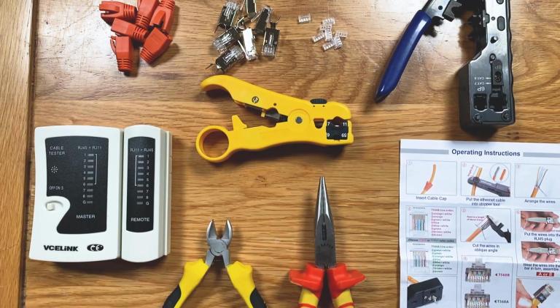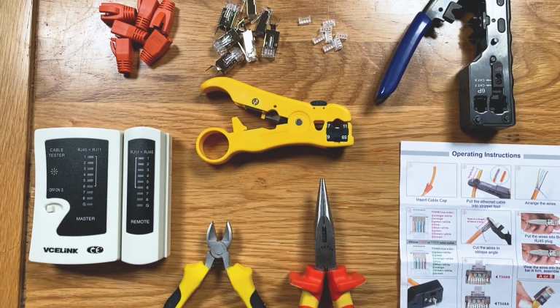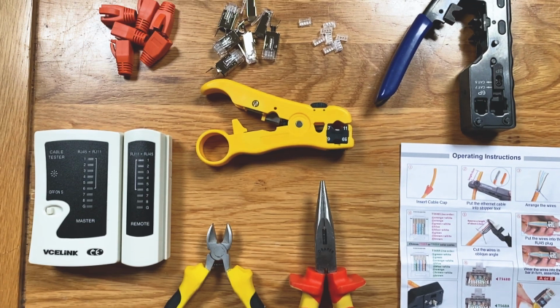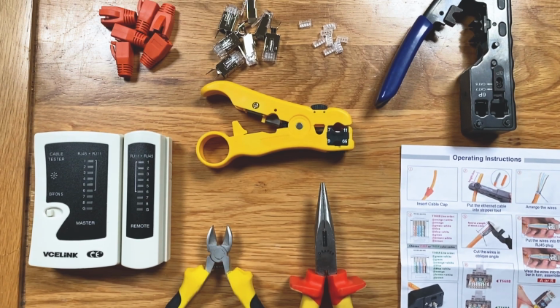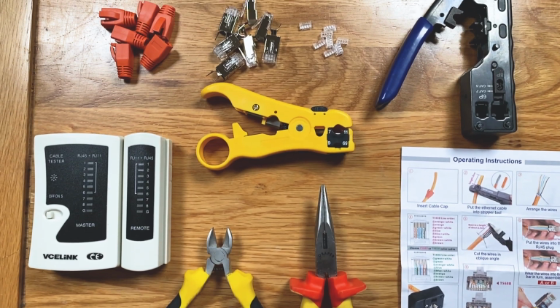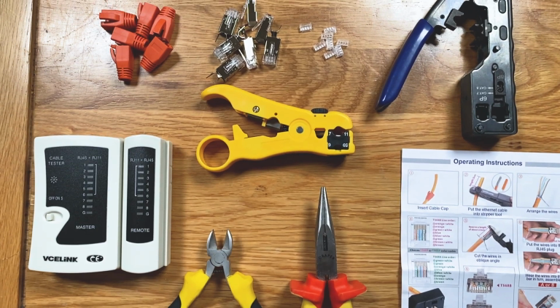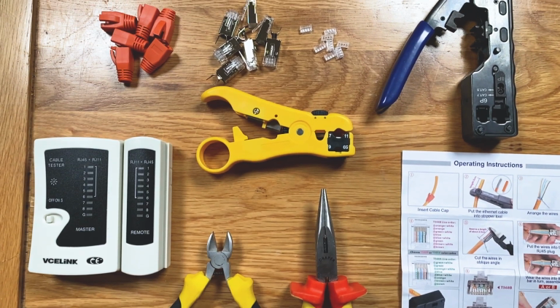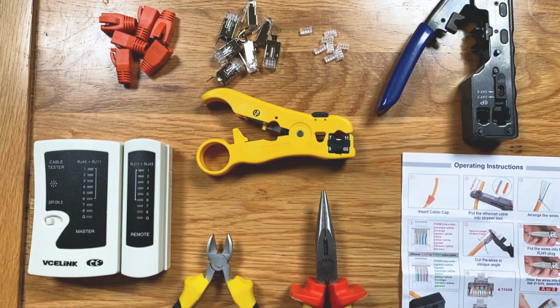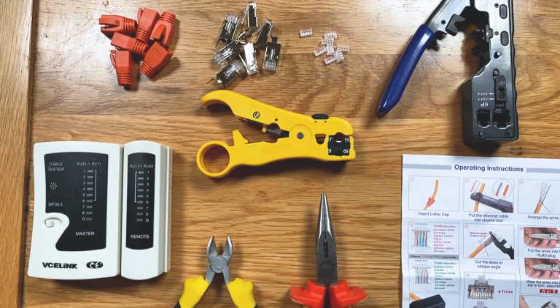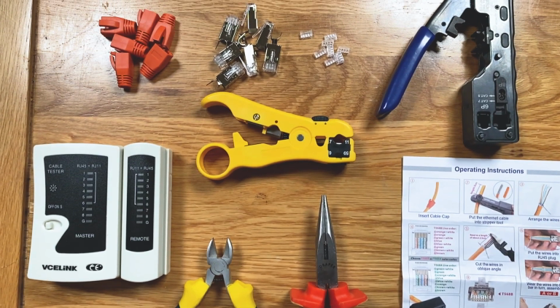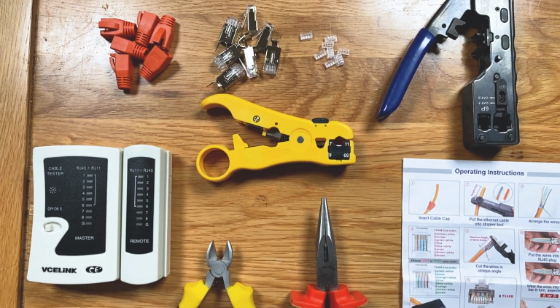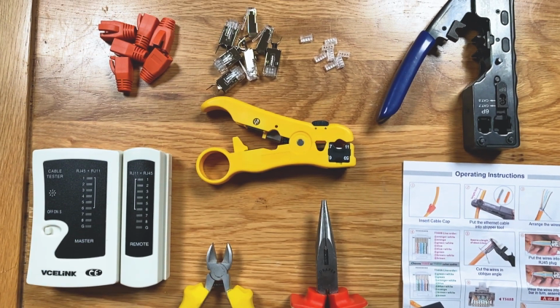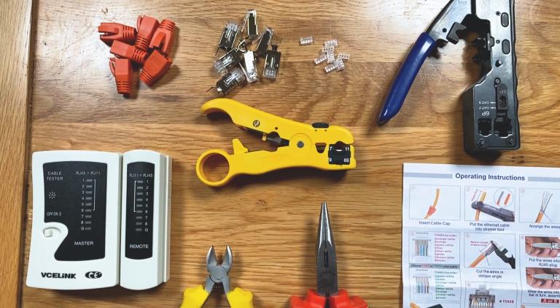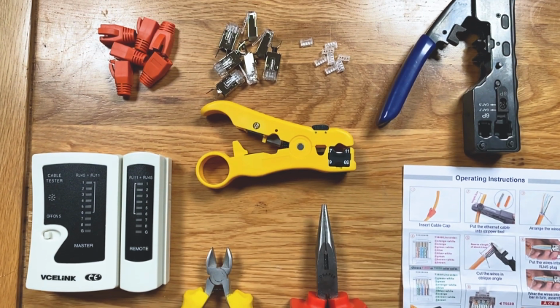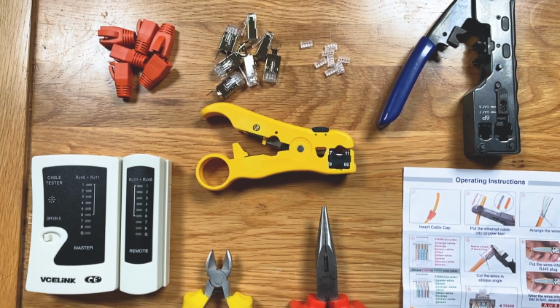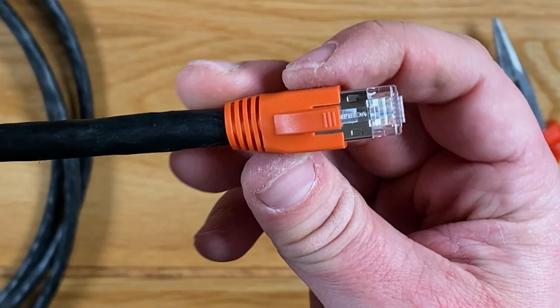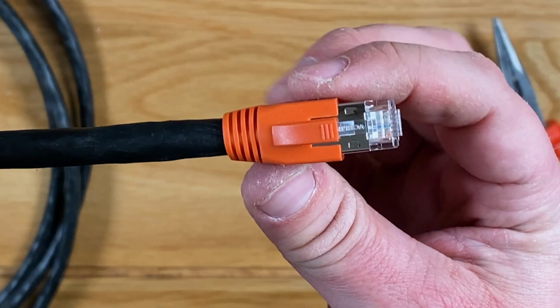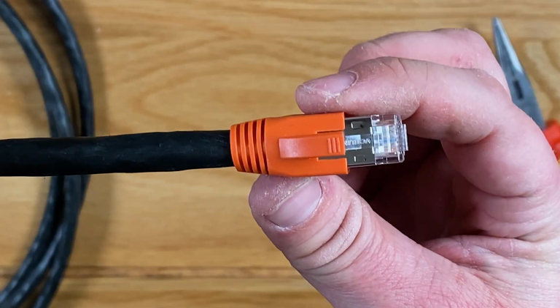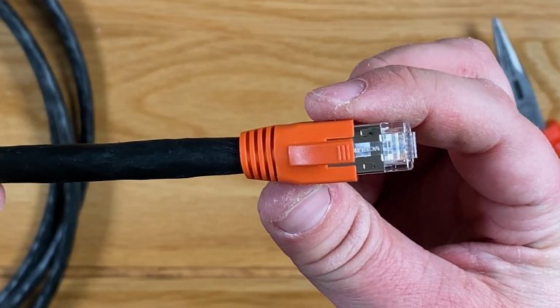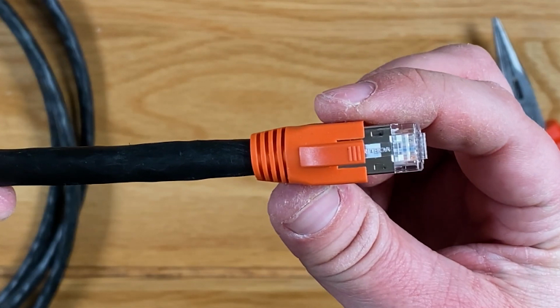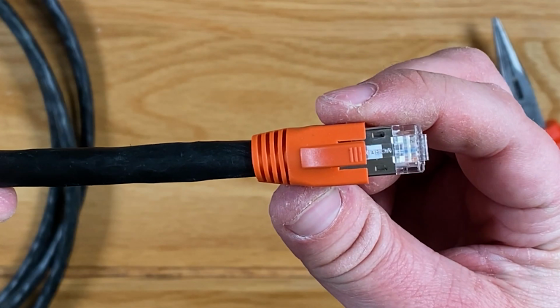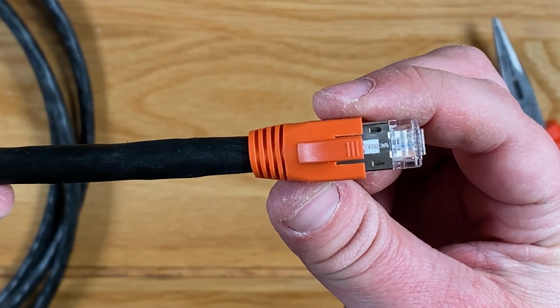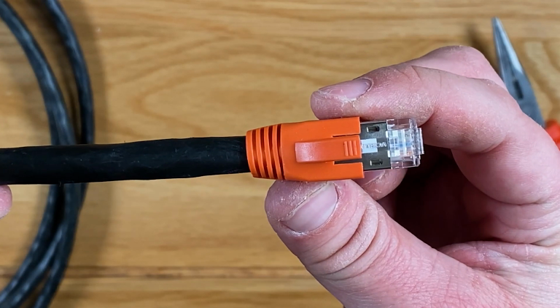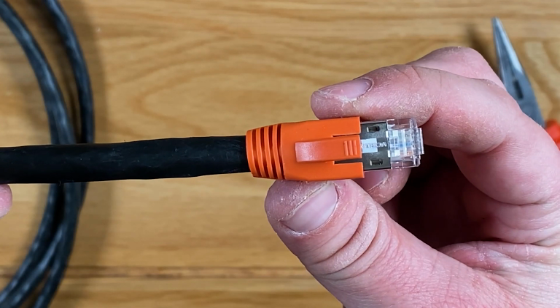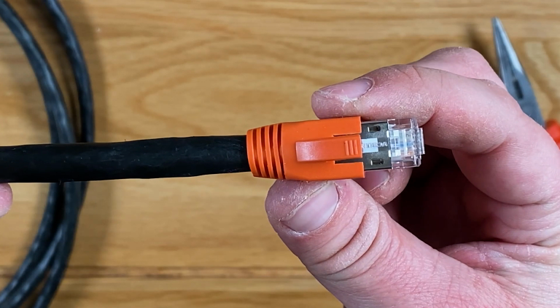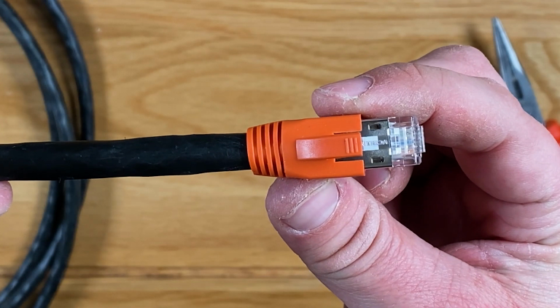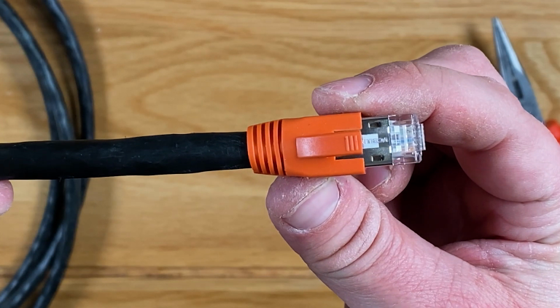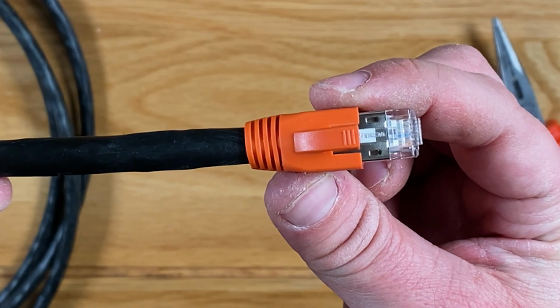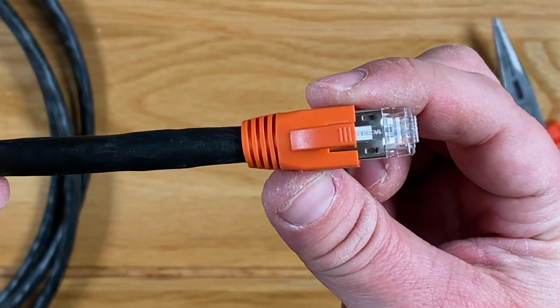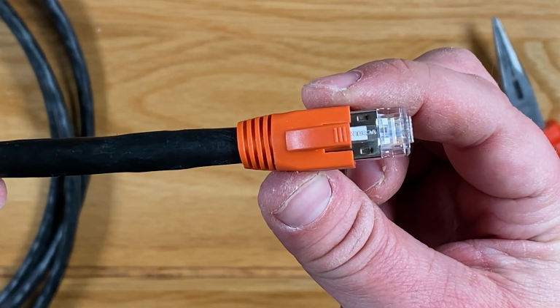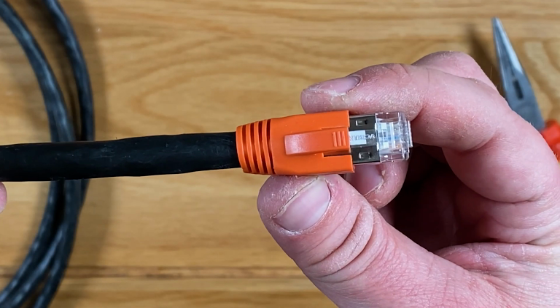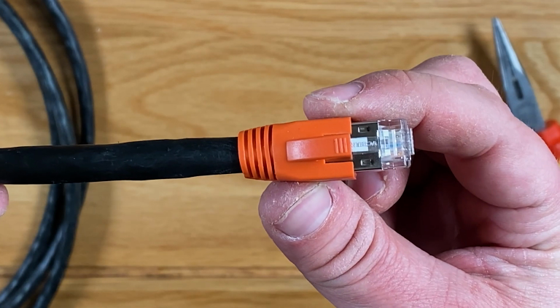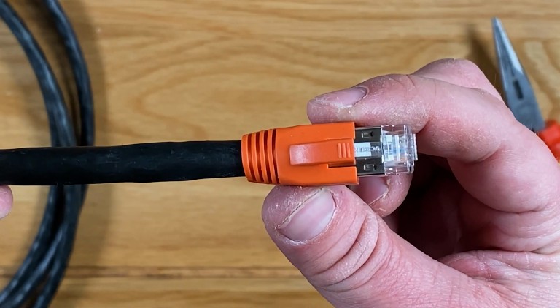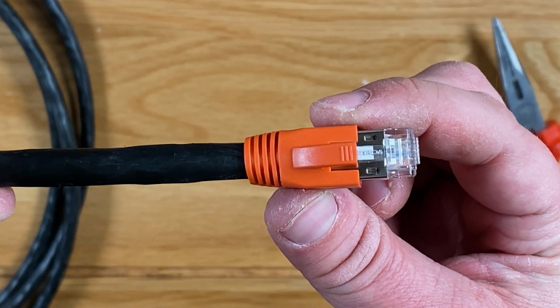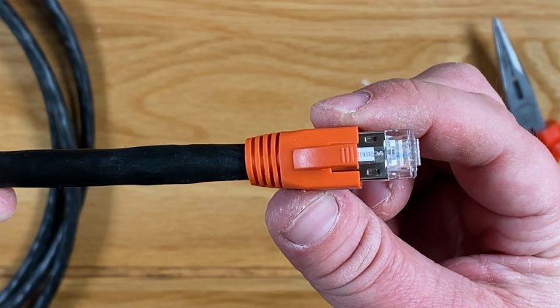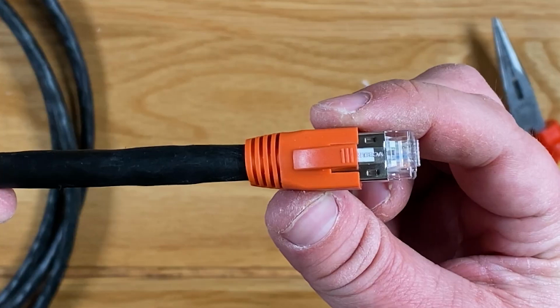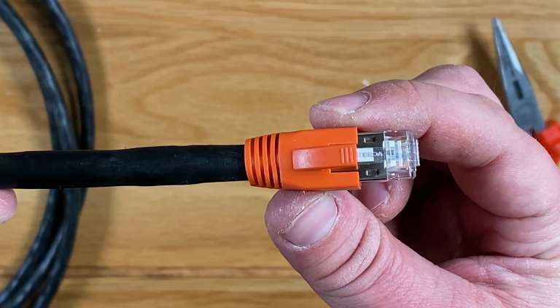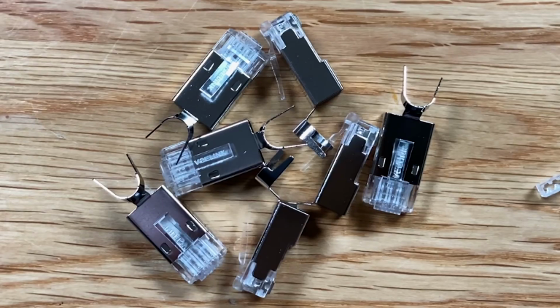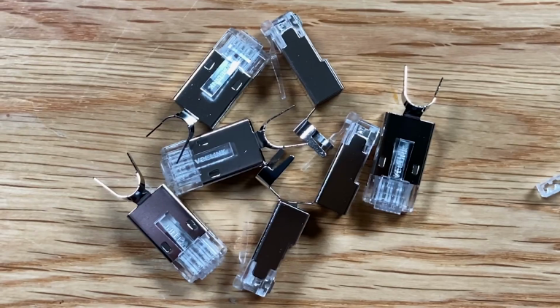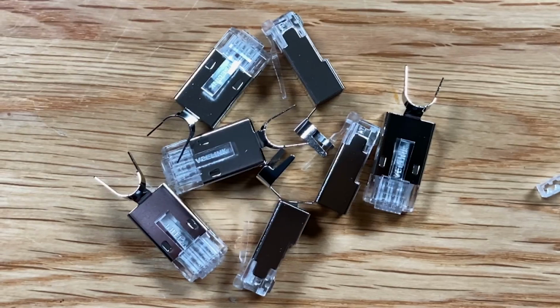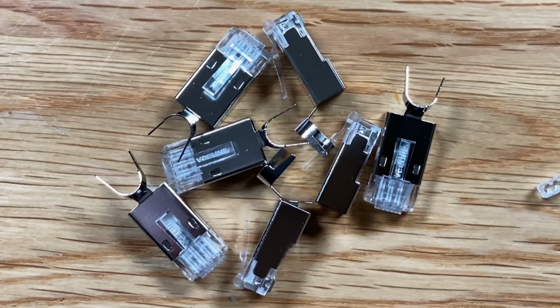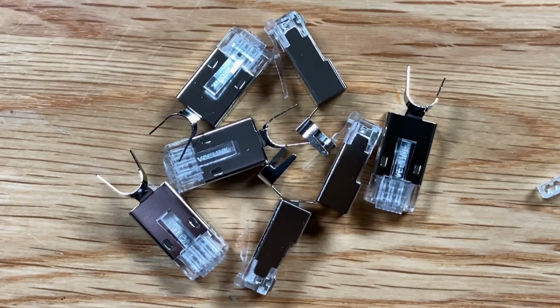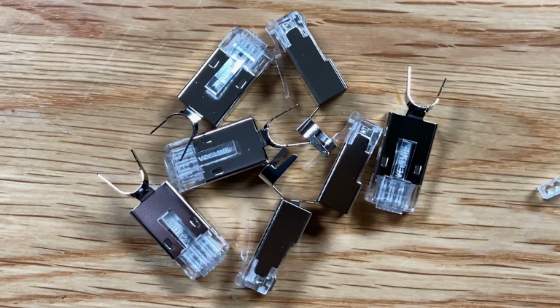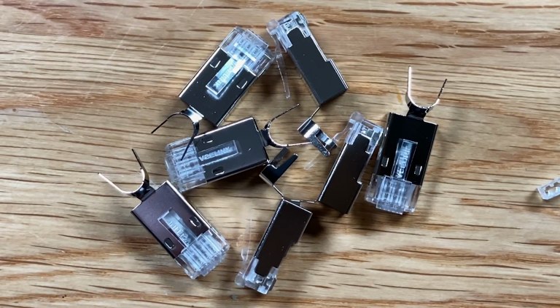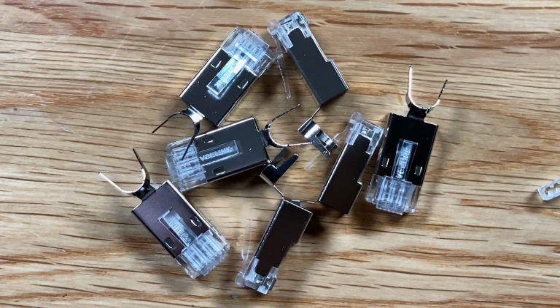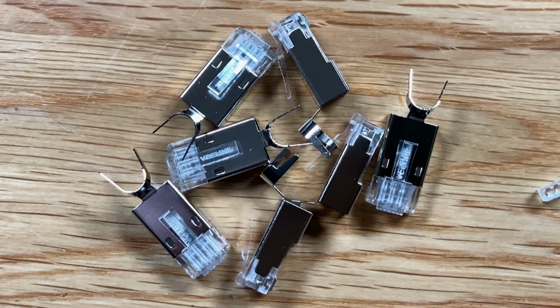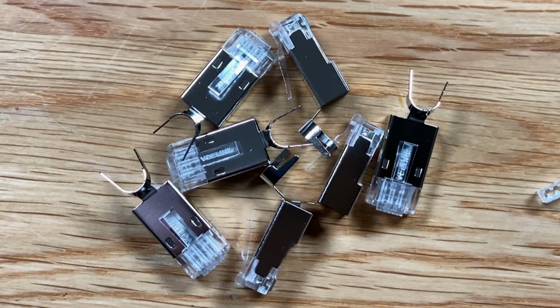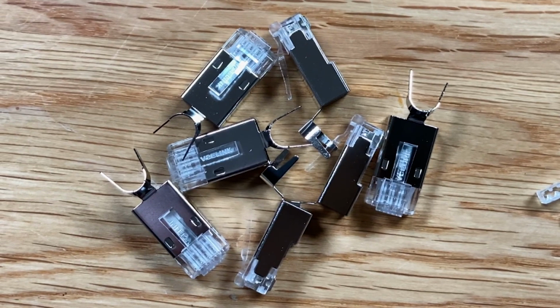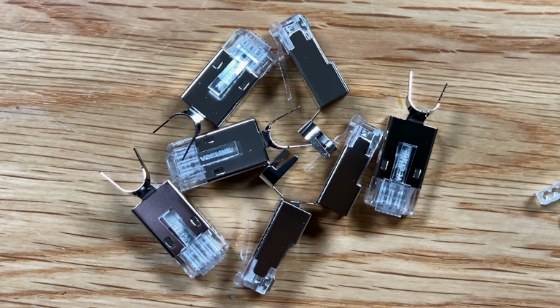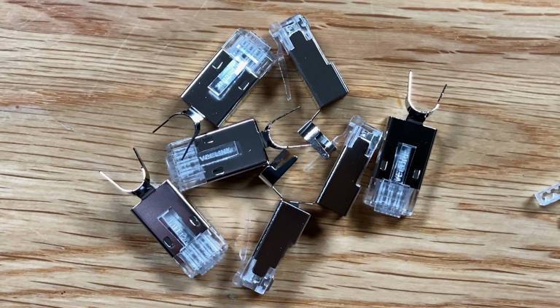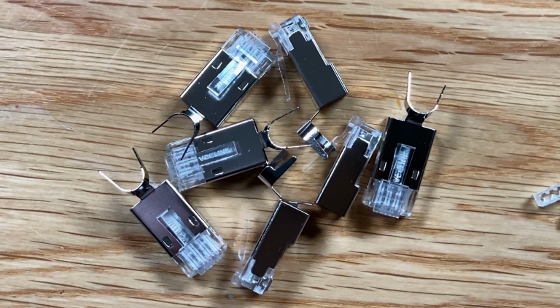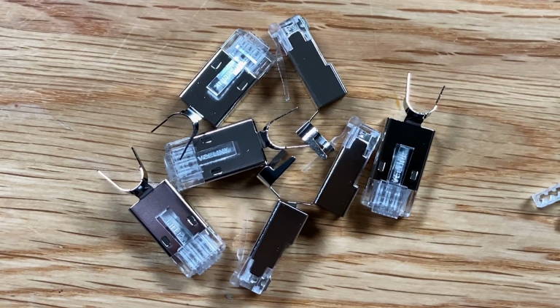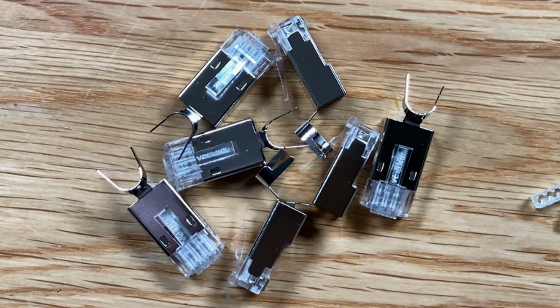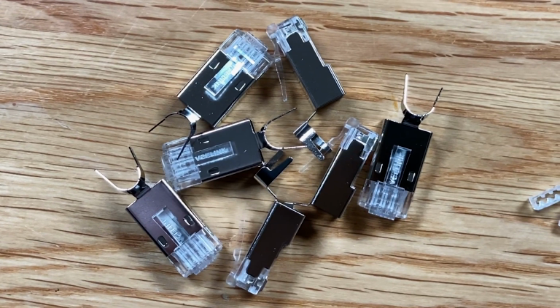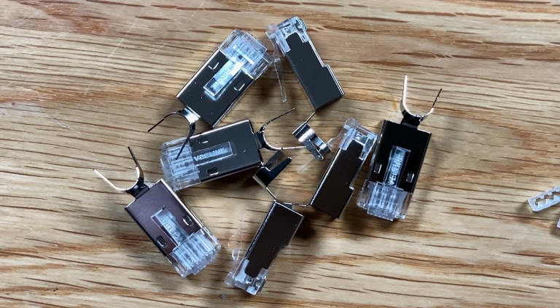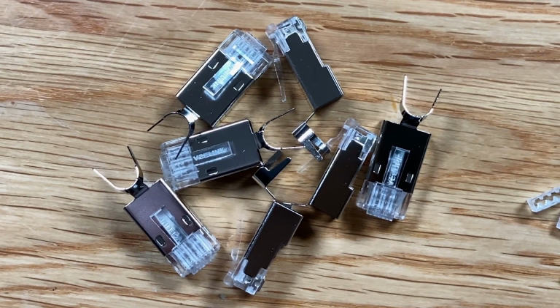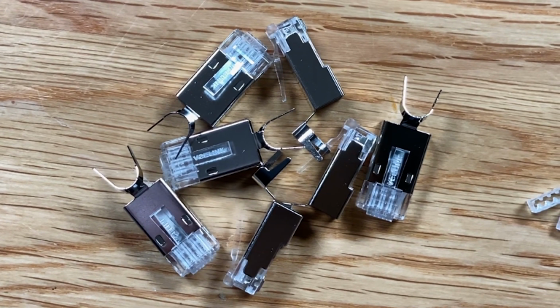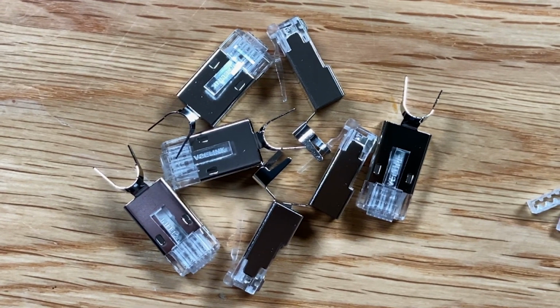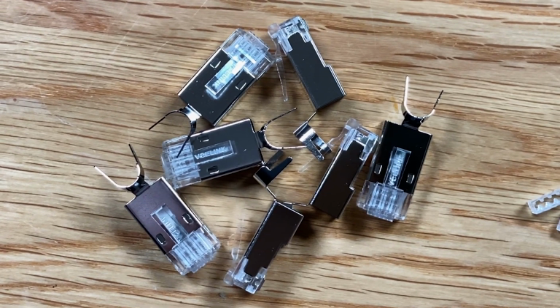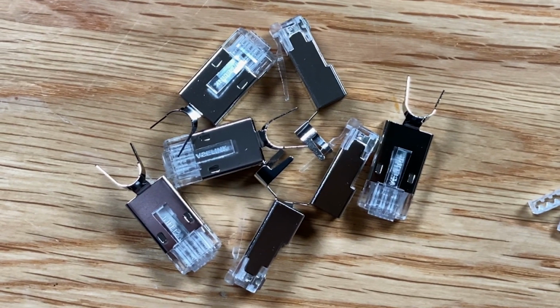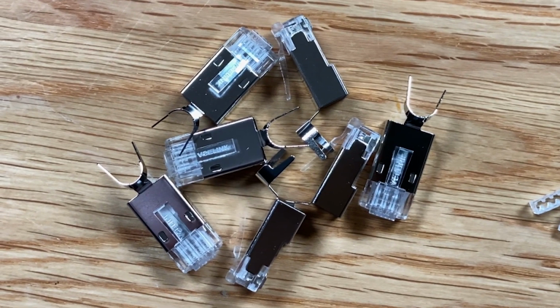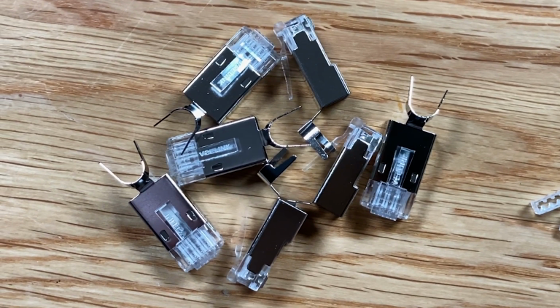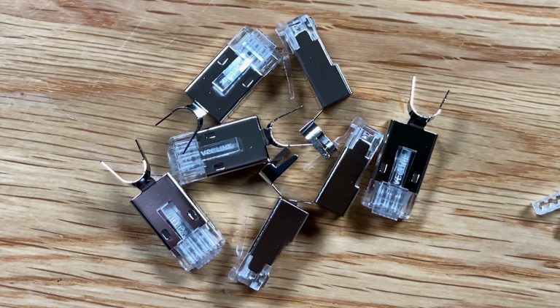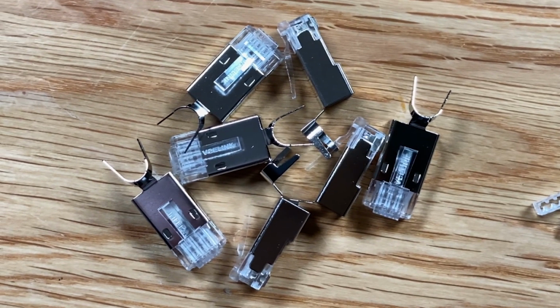Hi everyone, so today I'm going to show you how to terminate a shielded CAT7 patch cable using a standard RJ45 modular plug with a load bar.